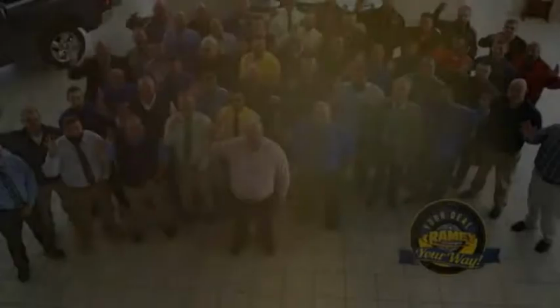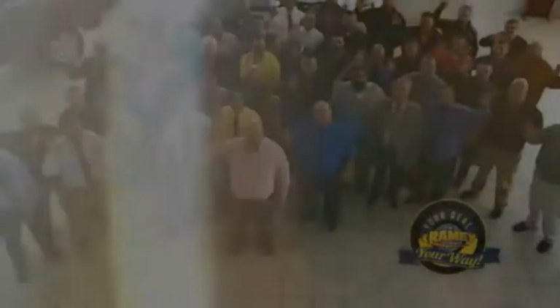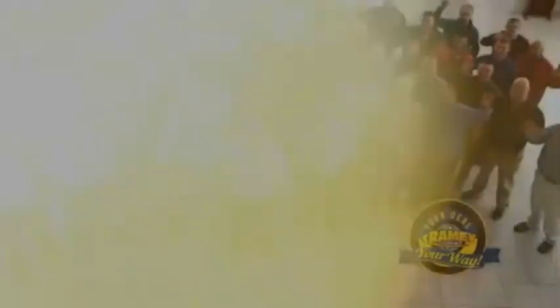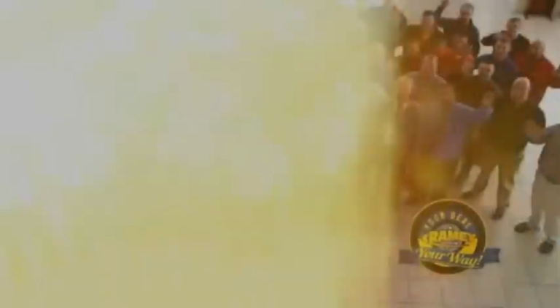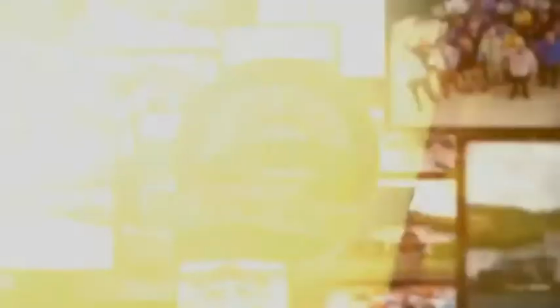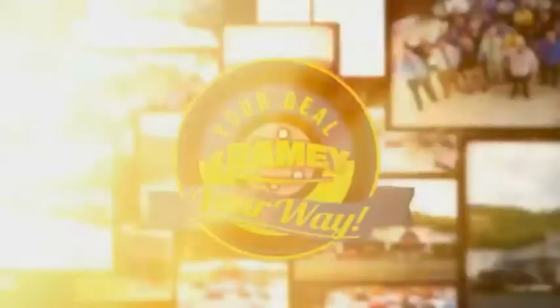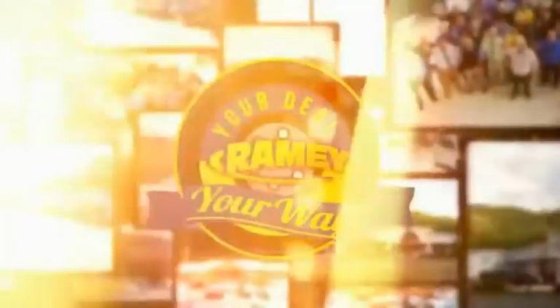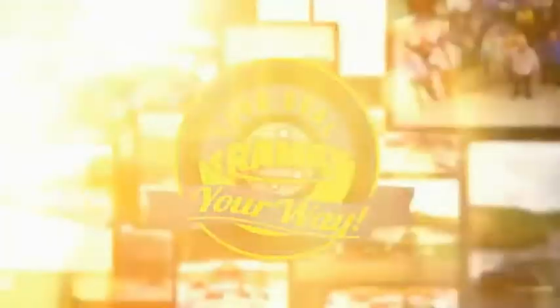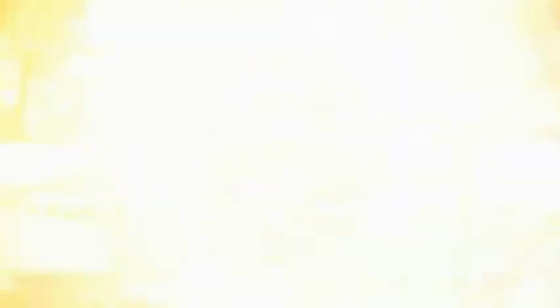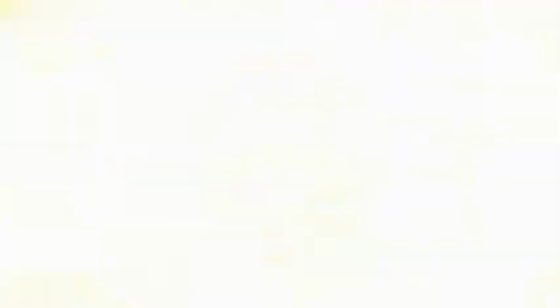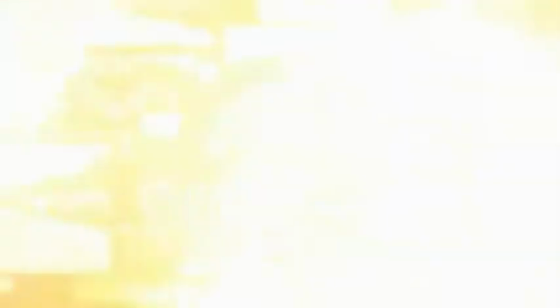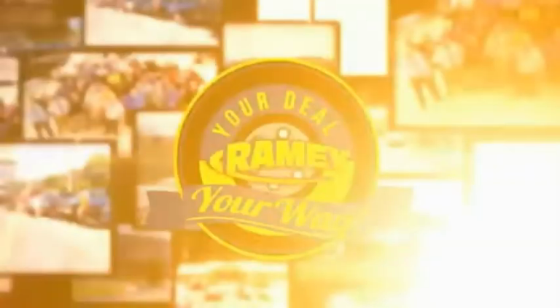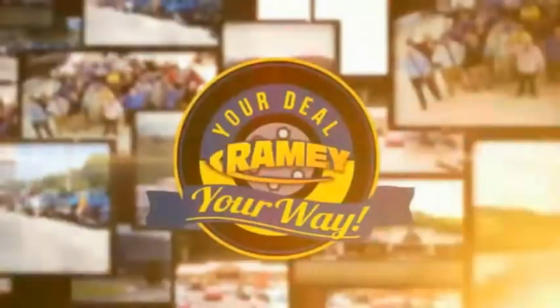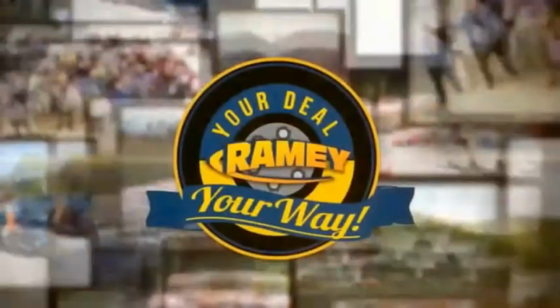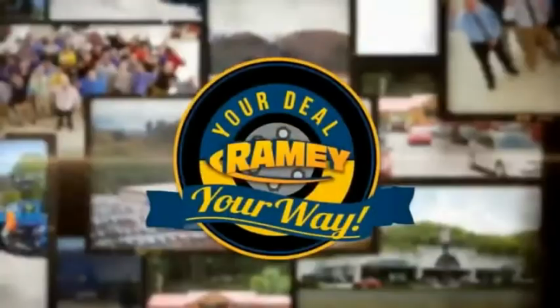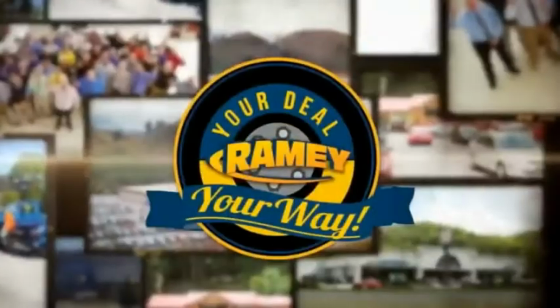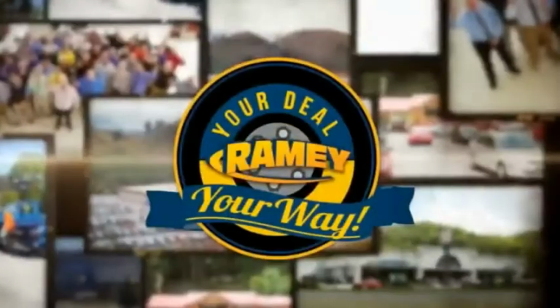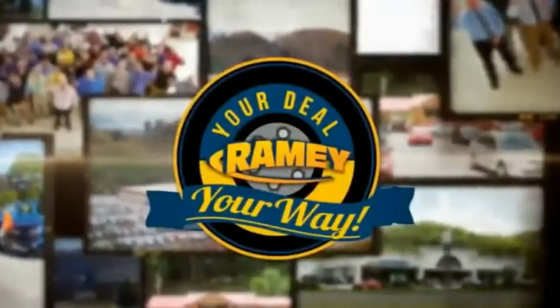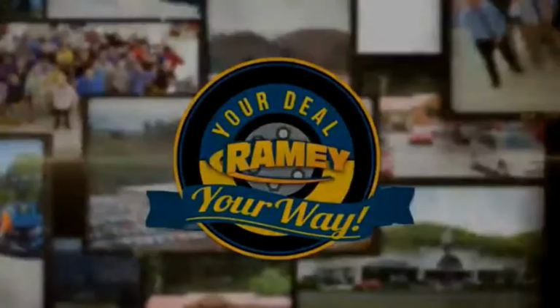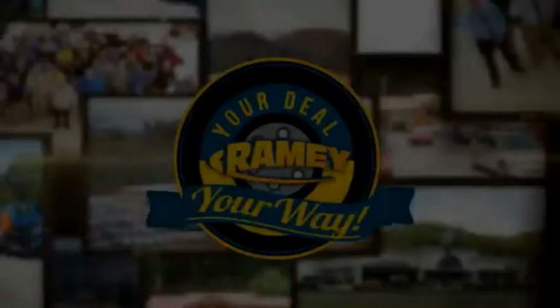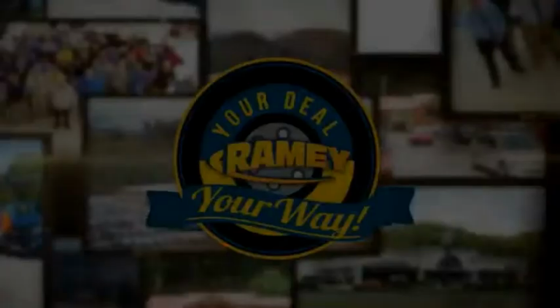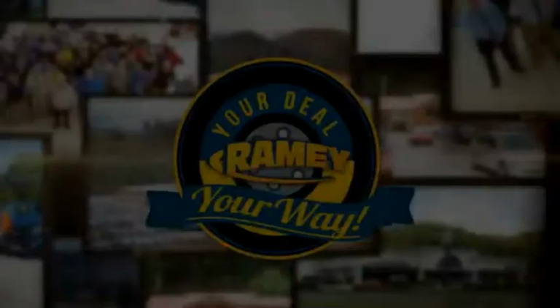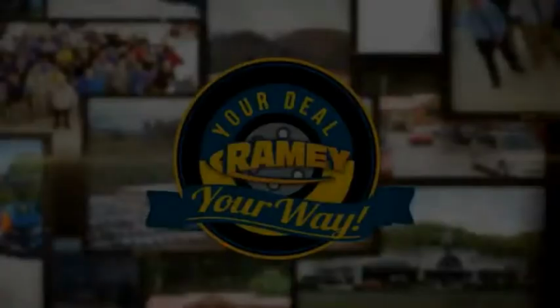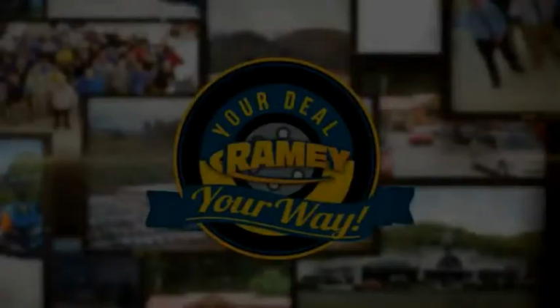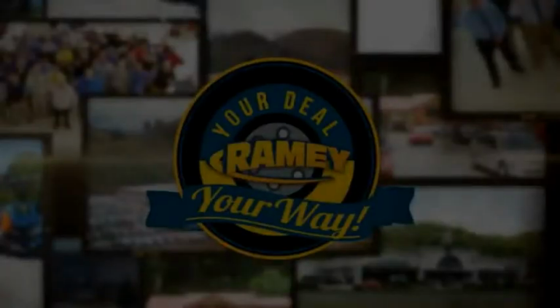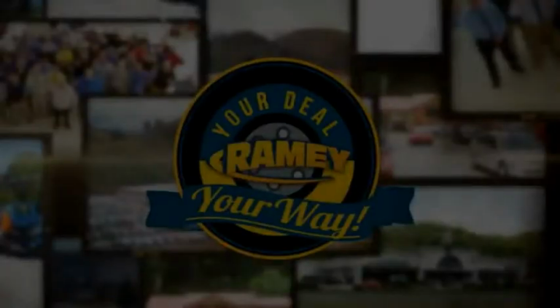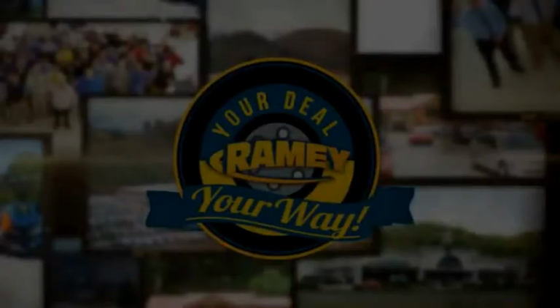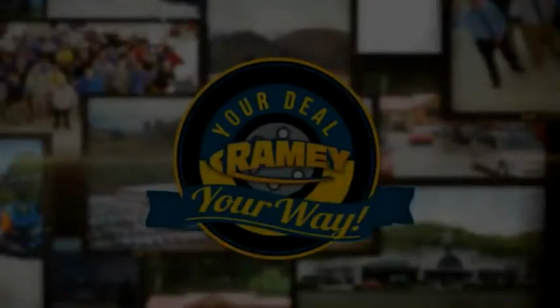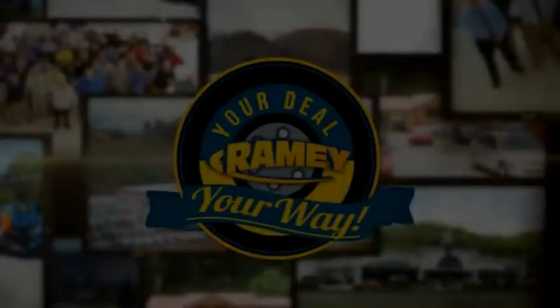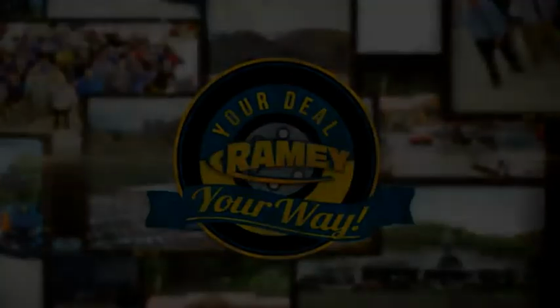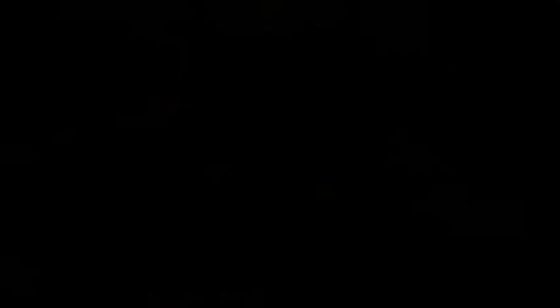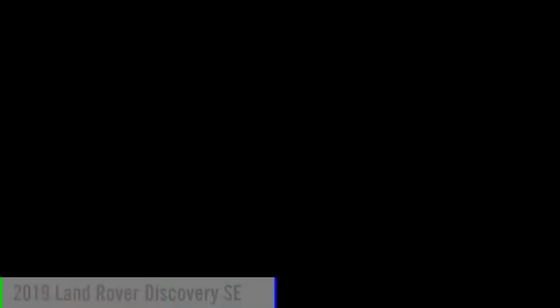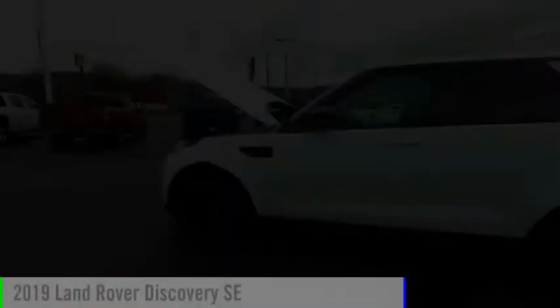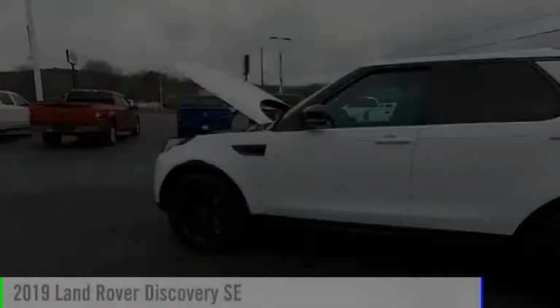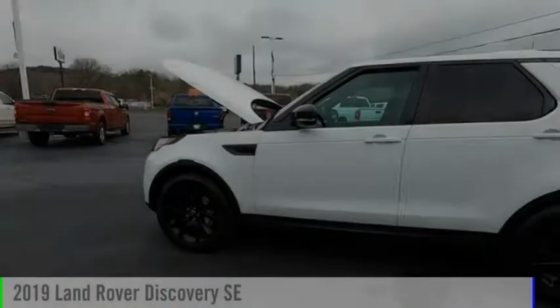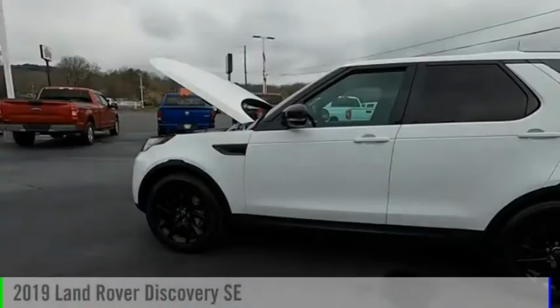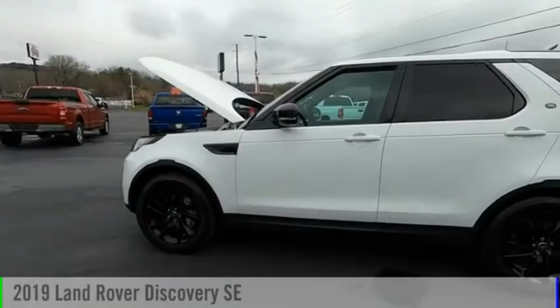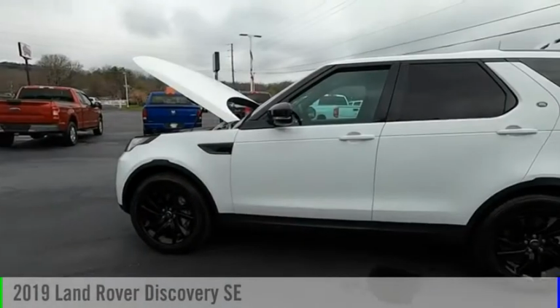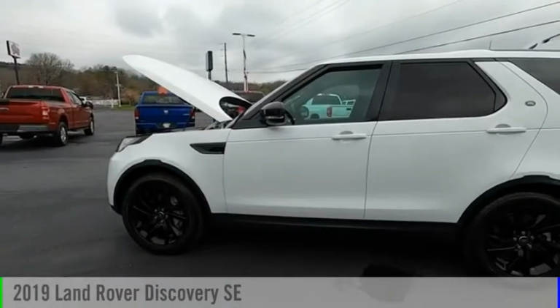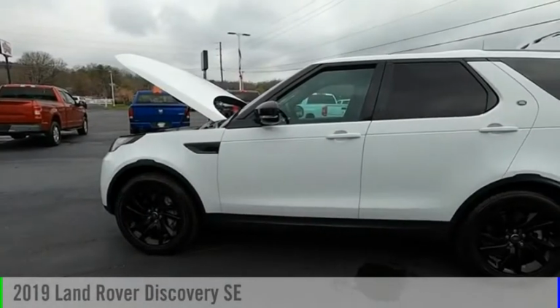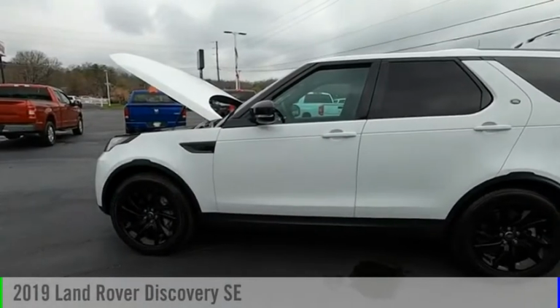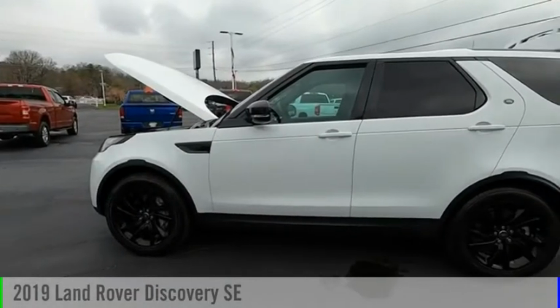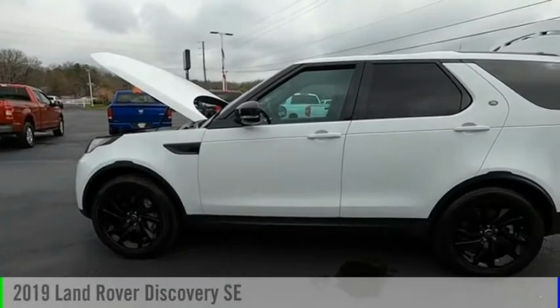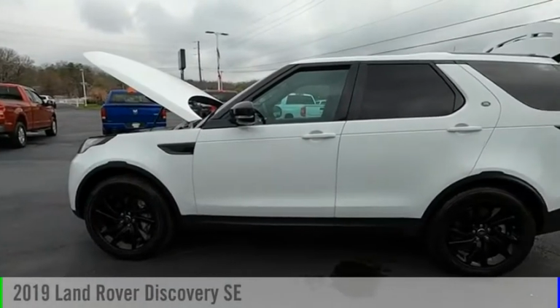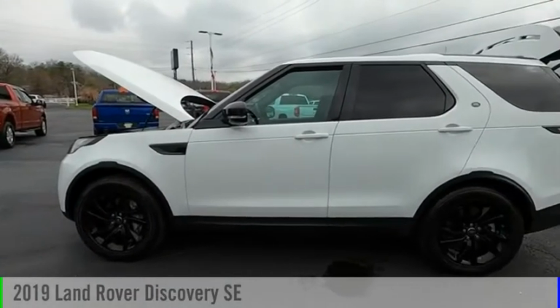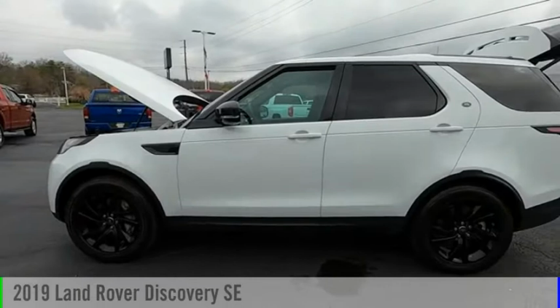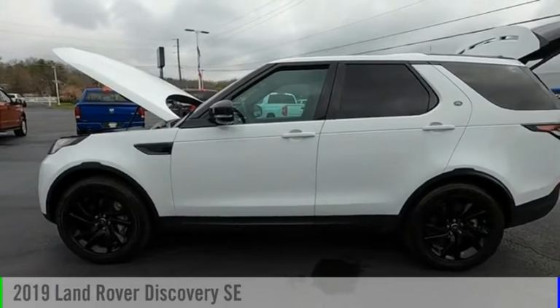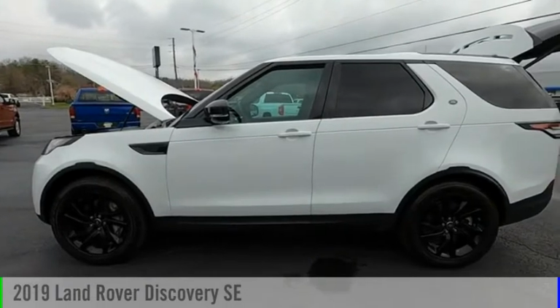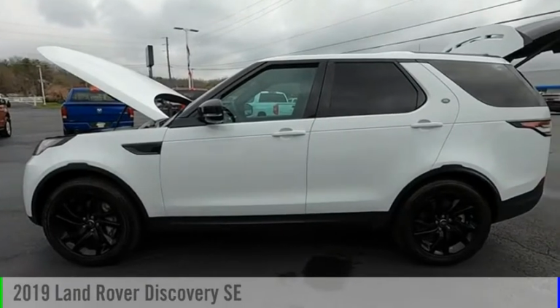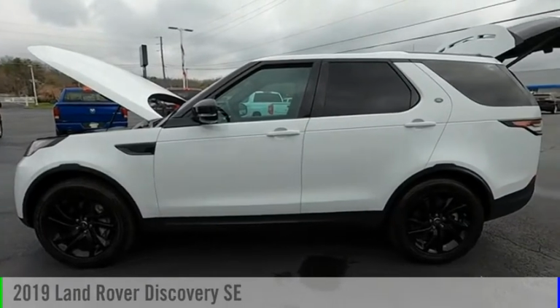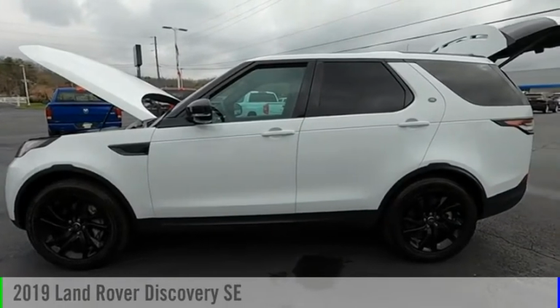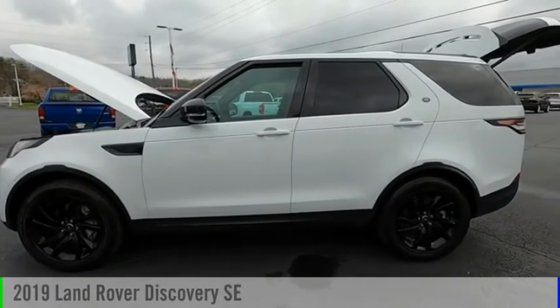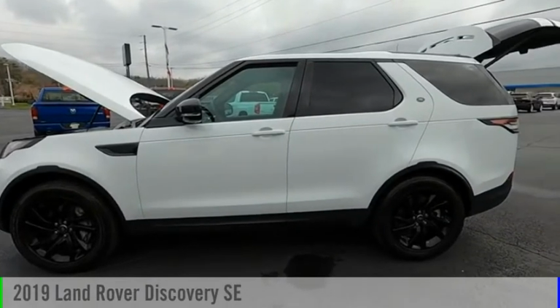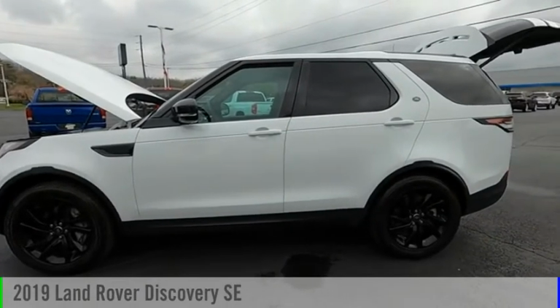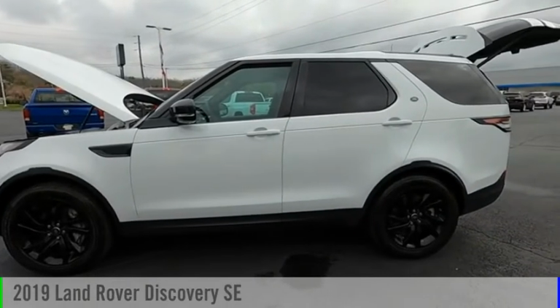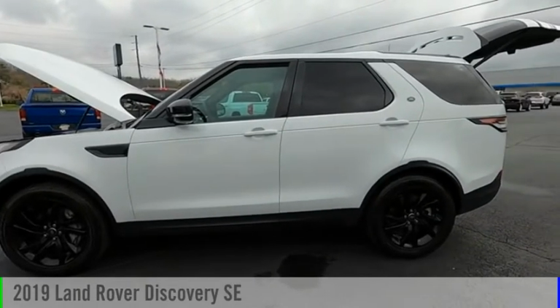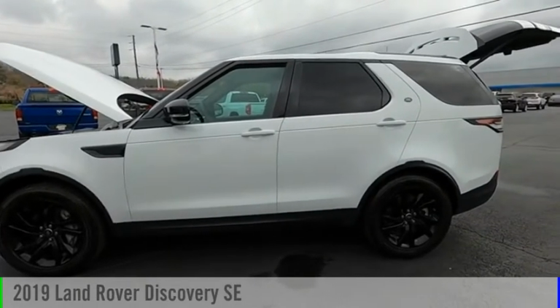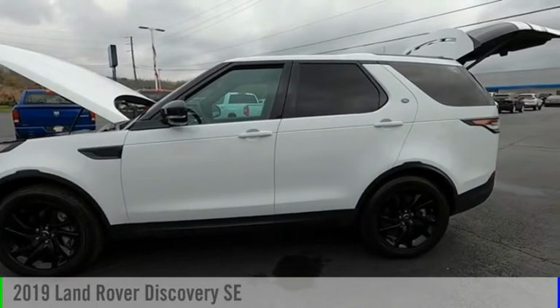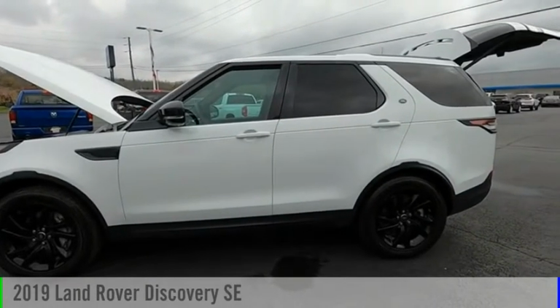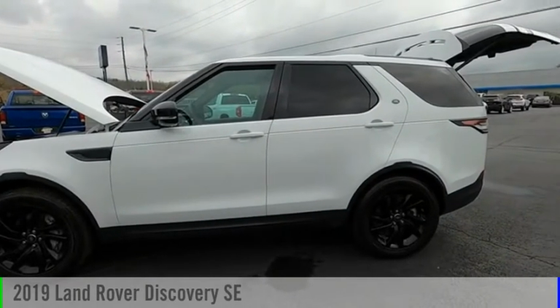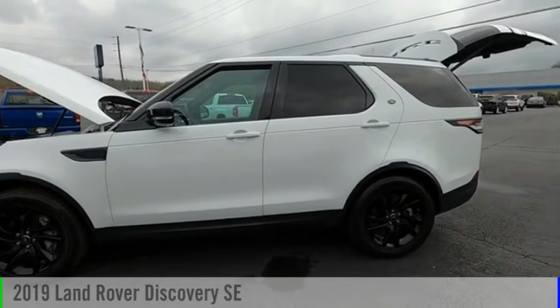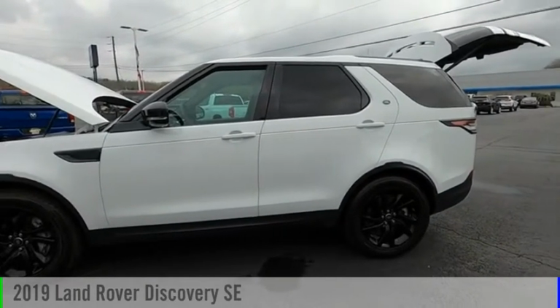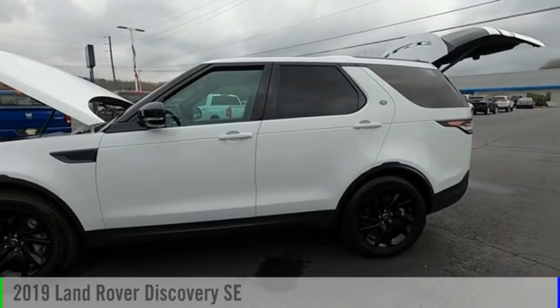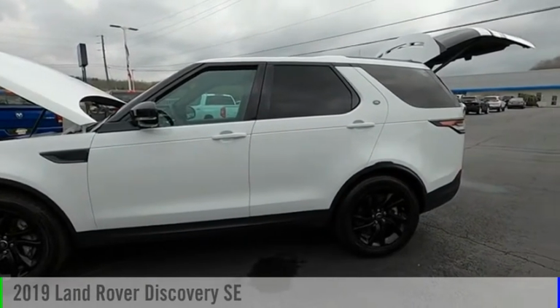Amy, it's your deal, your way. Come test drive the 2019 Discovery.